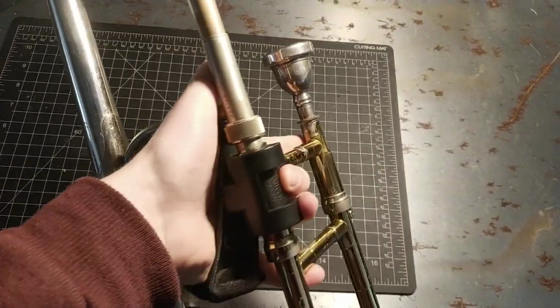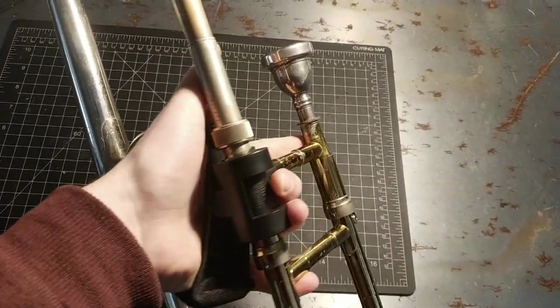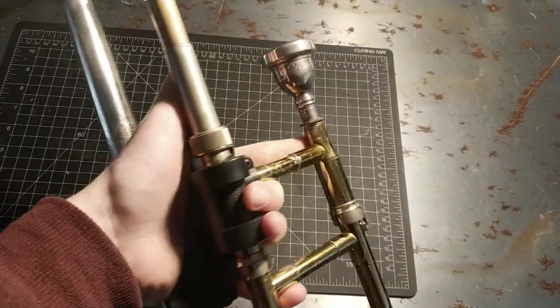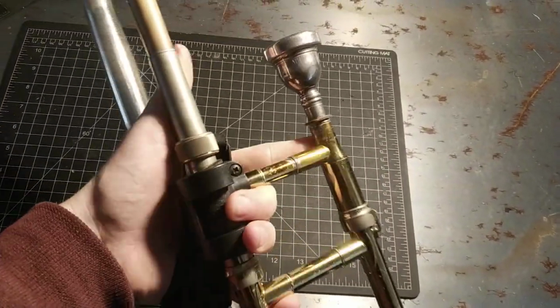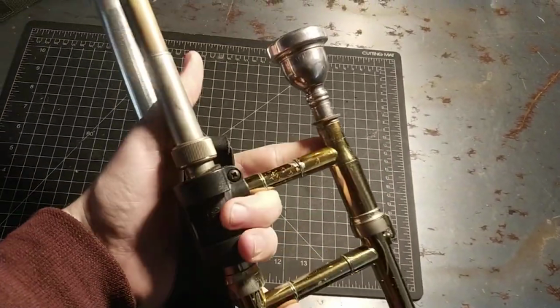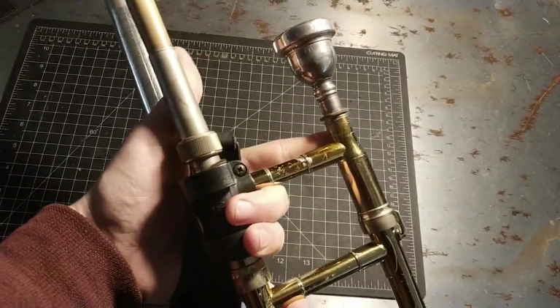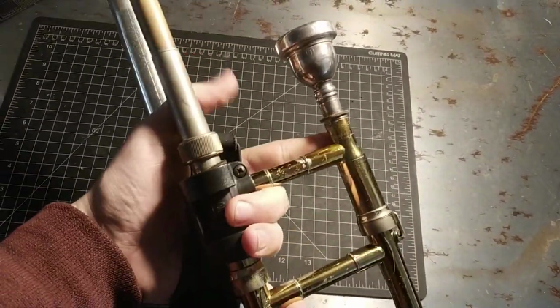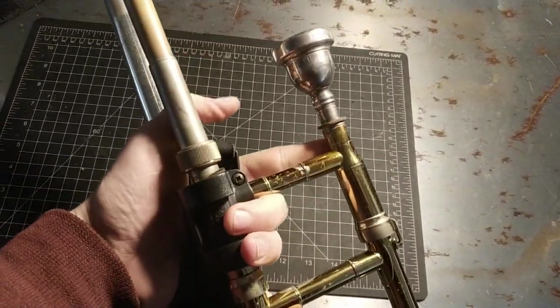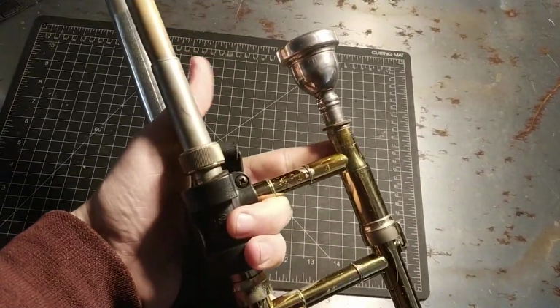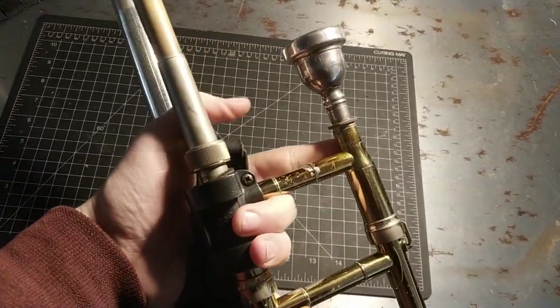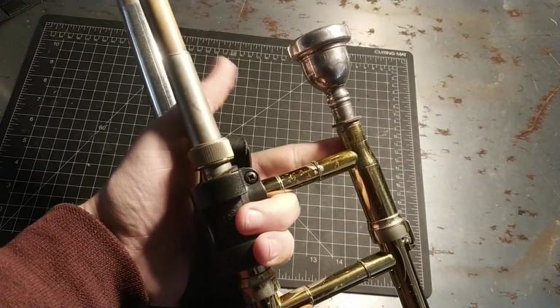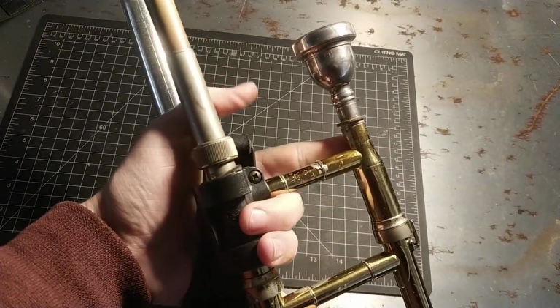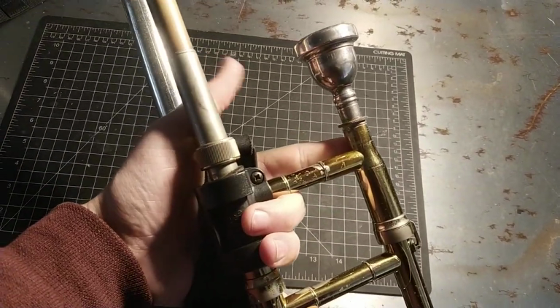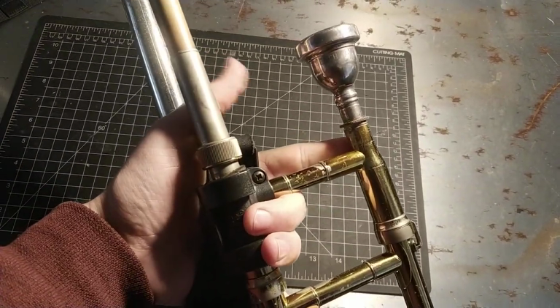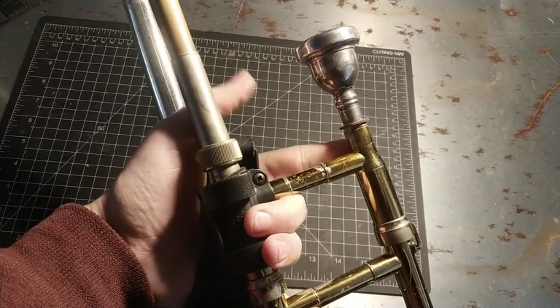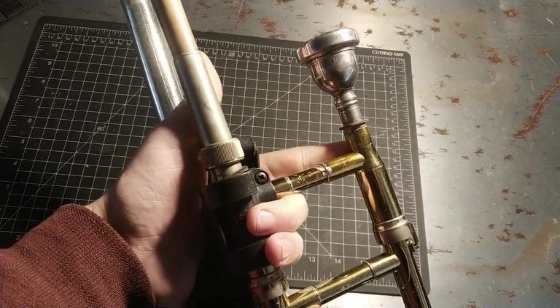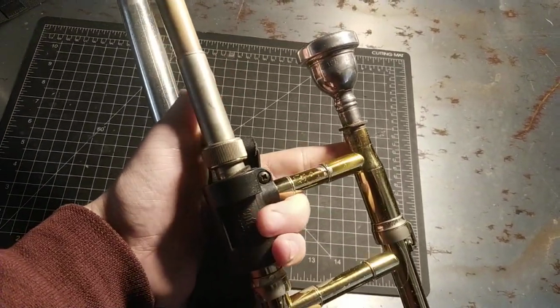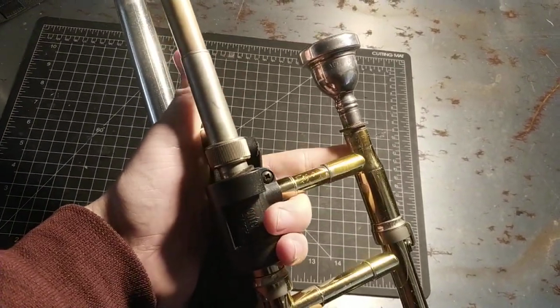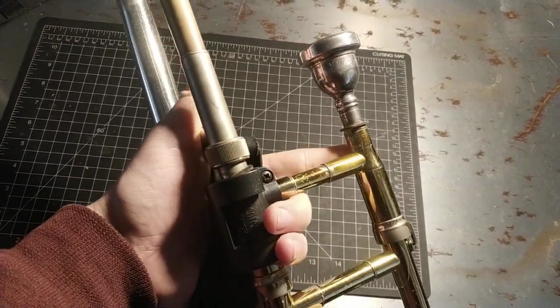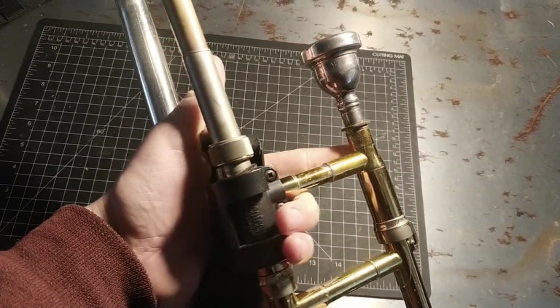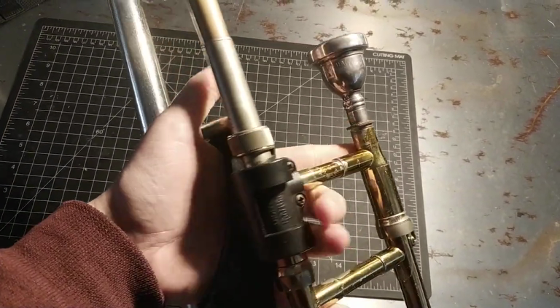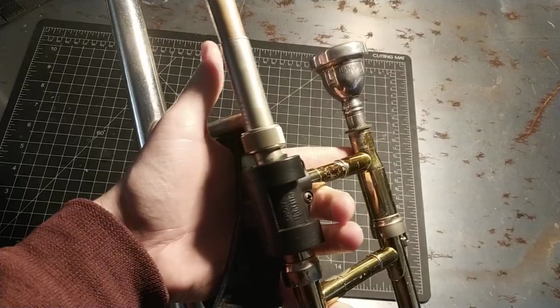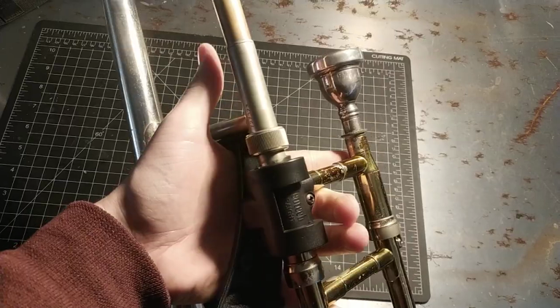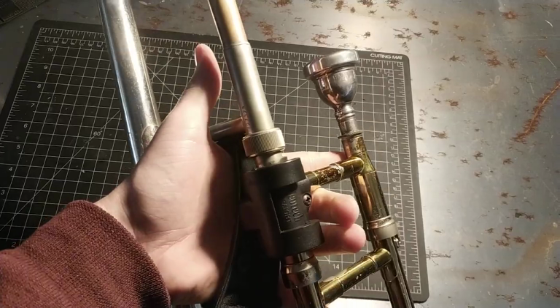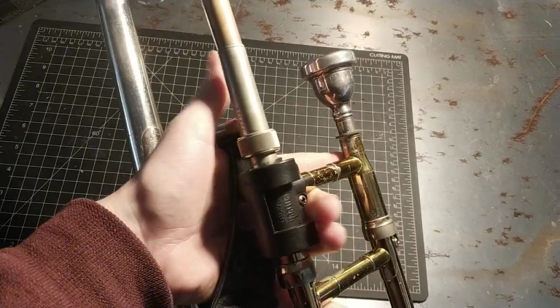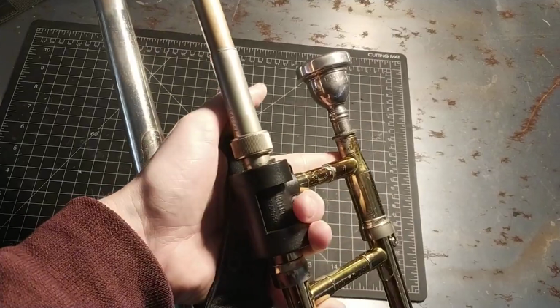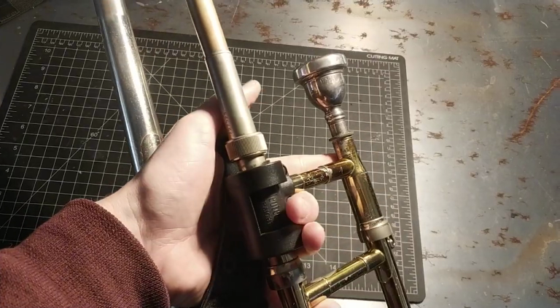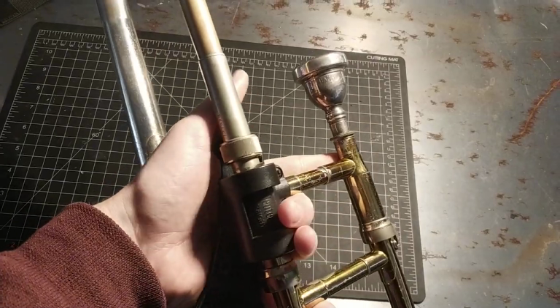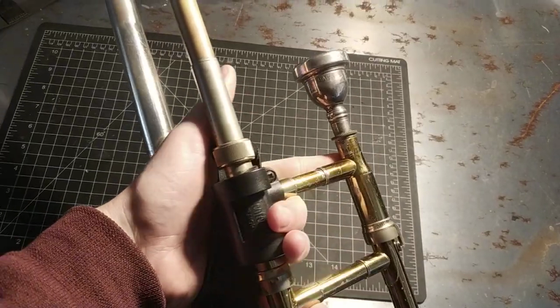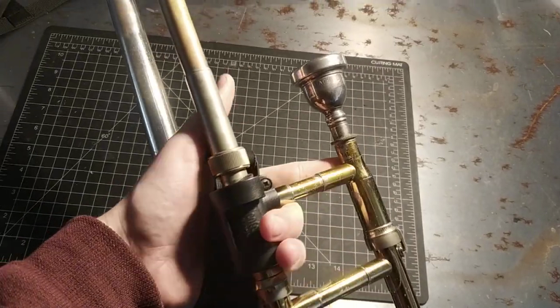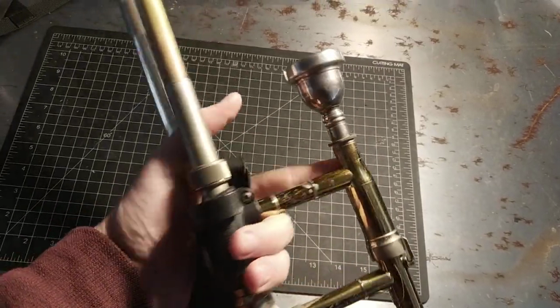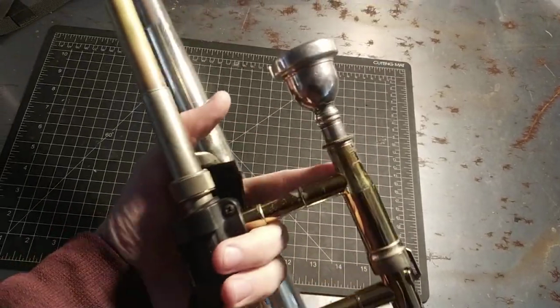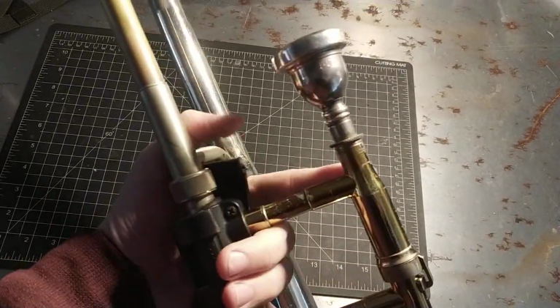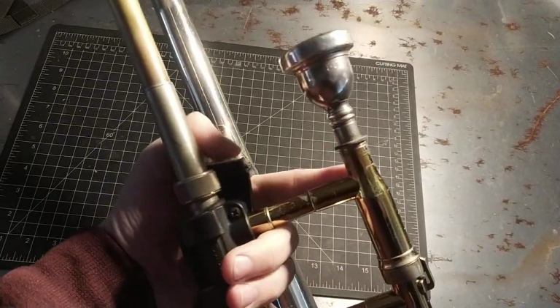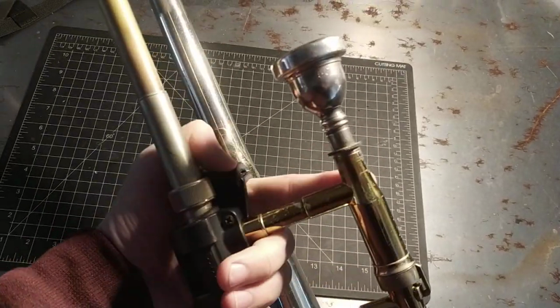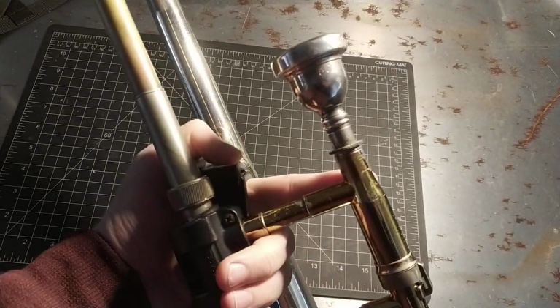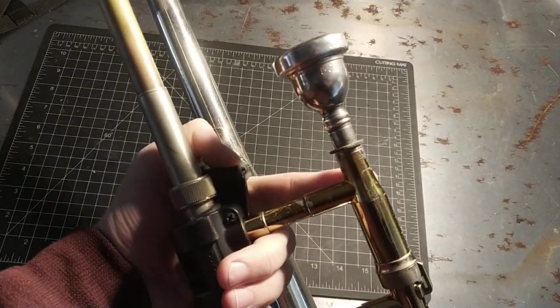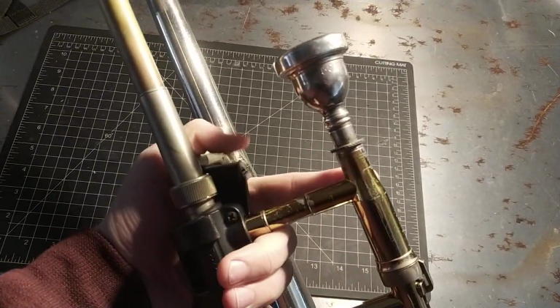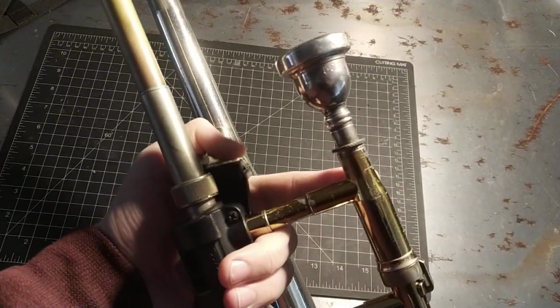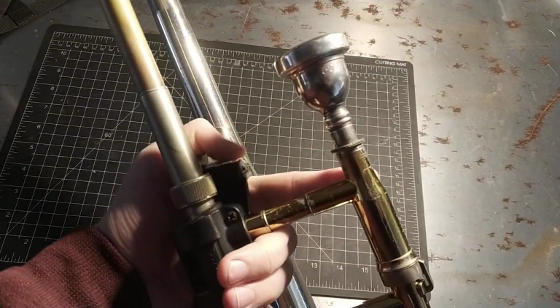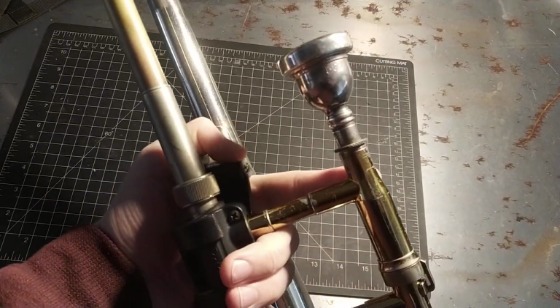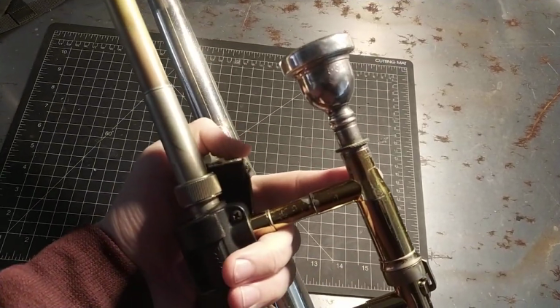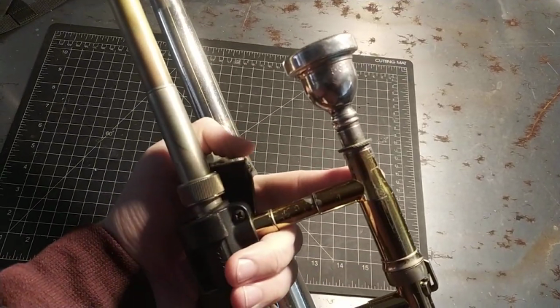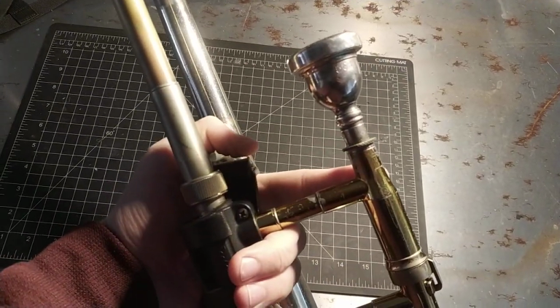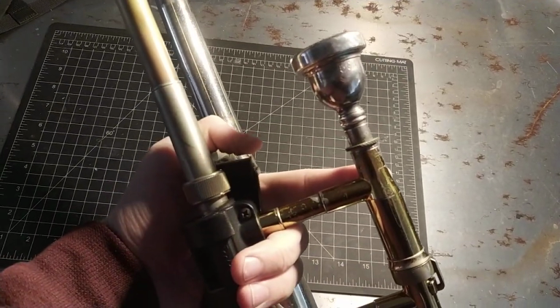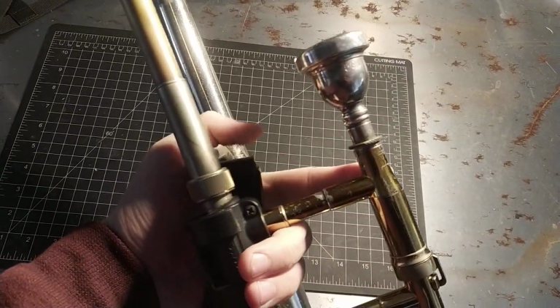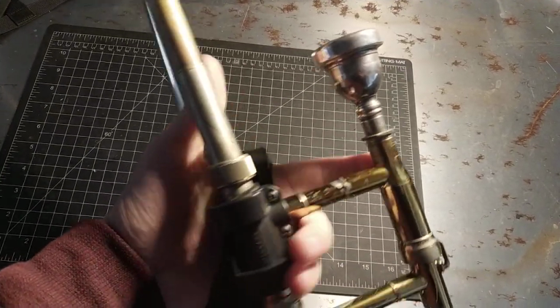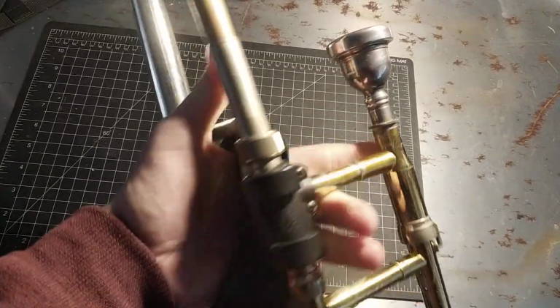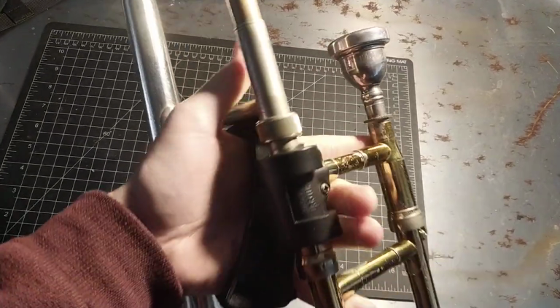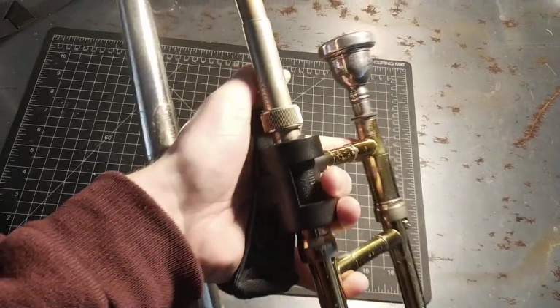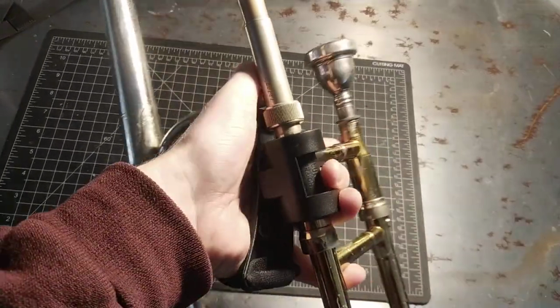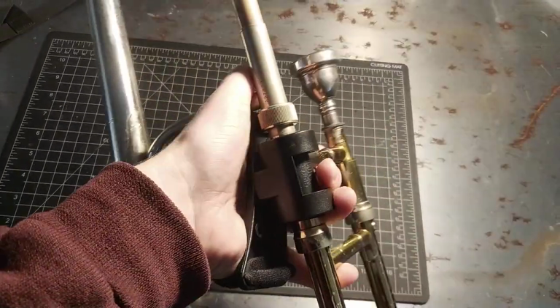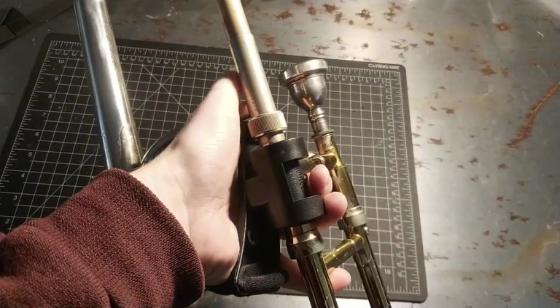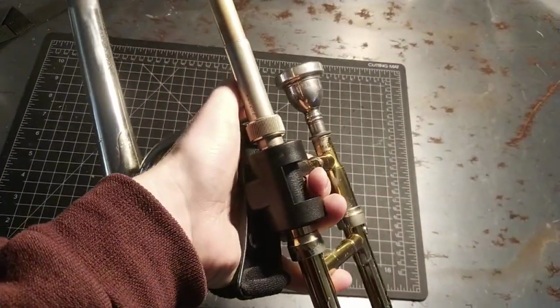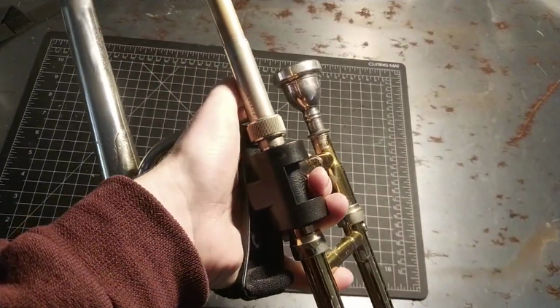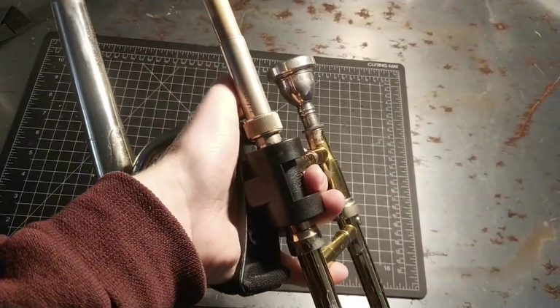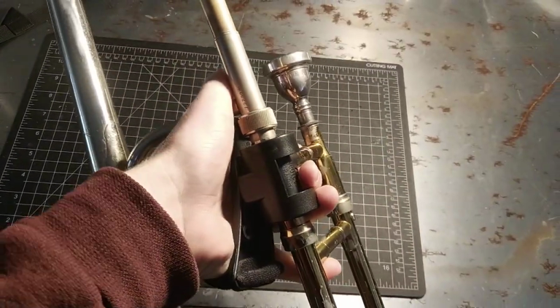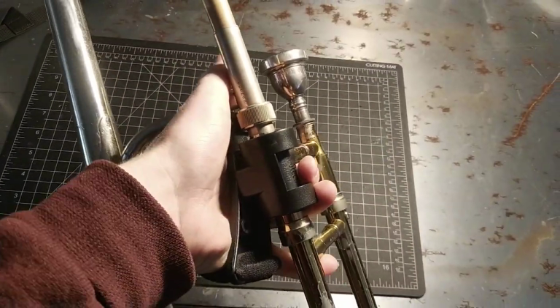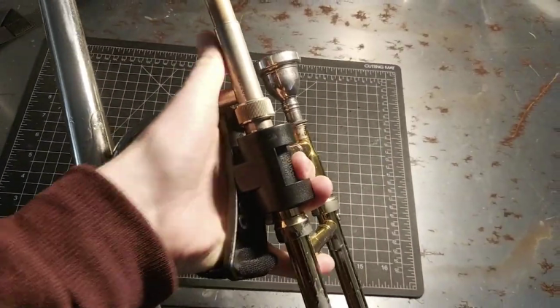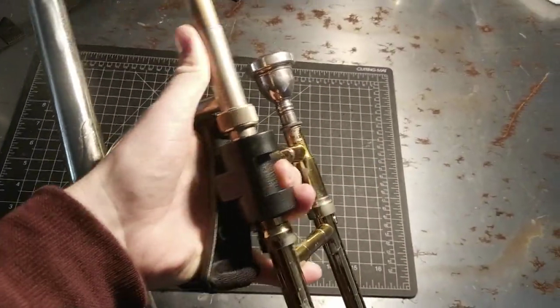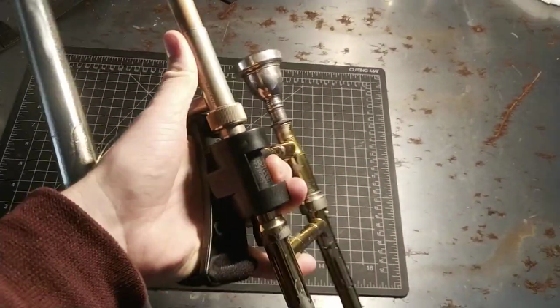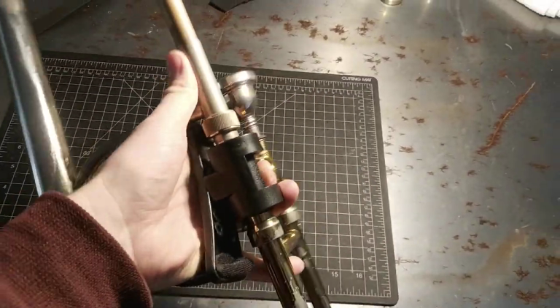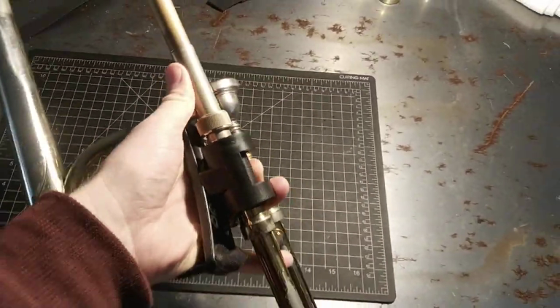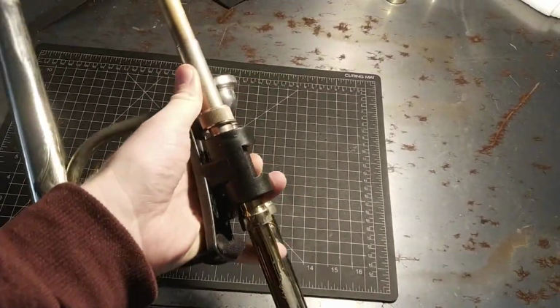On yours you have a valve somewhere, so you're going to want it close to that but not so close that it hits this, right? So that's the first adjustment.